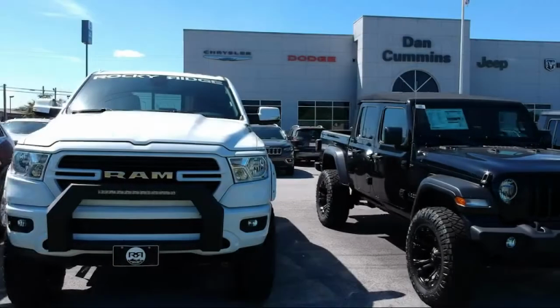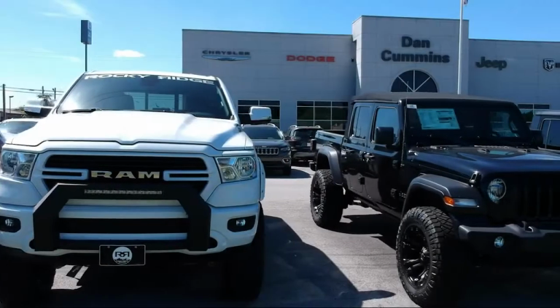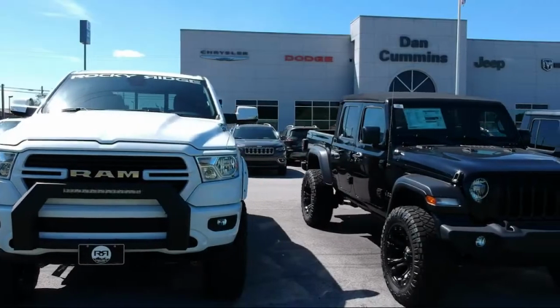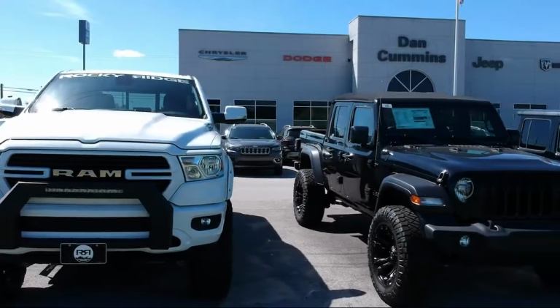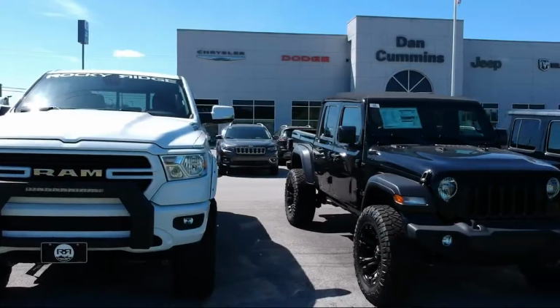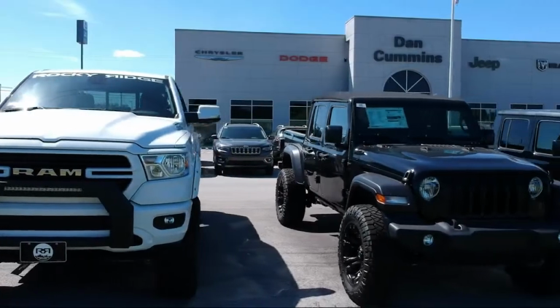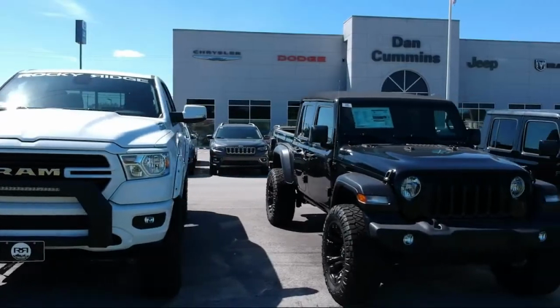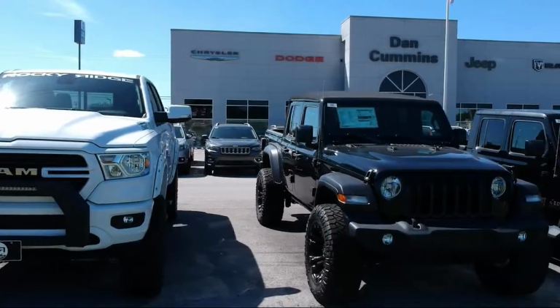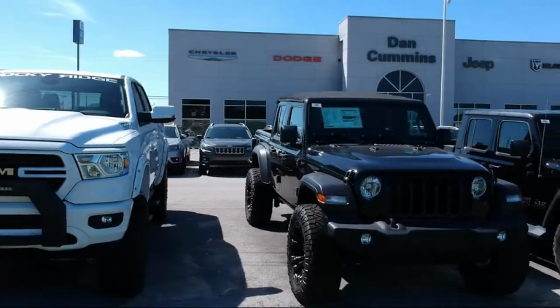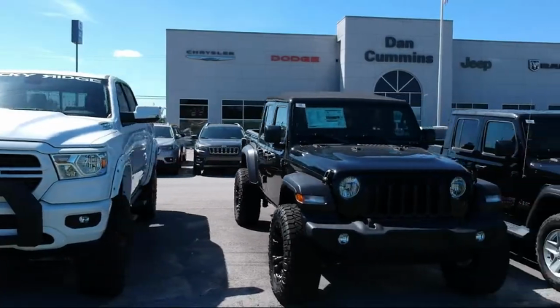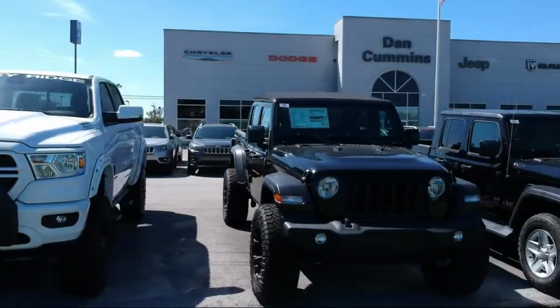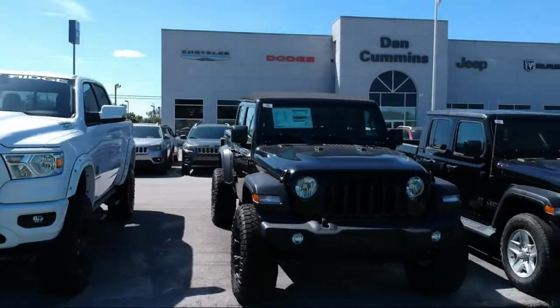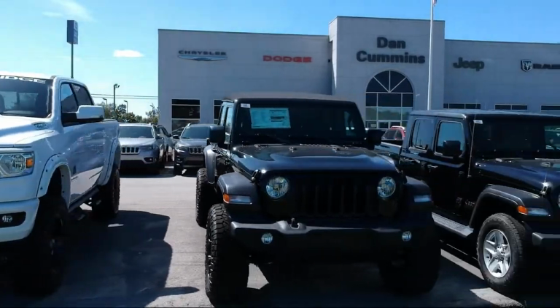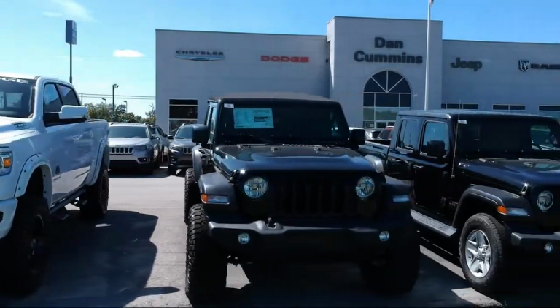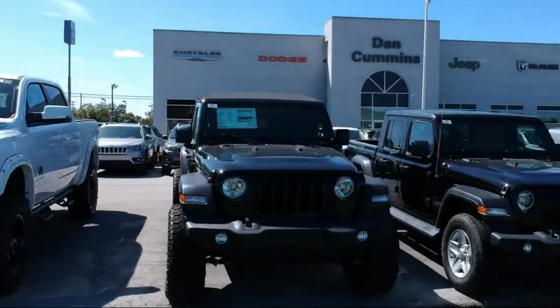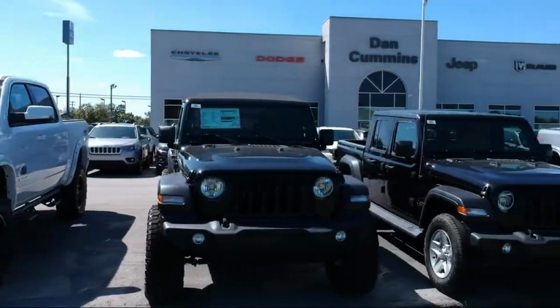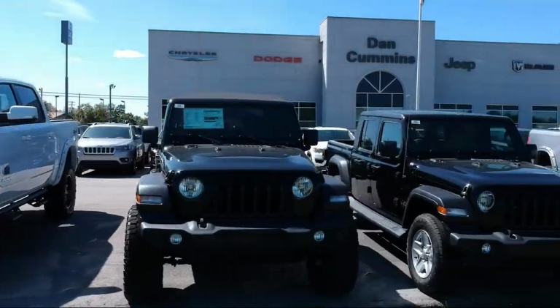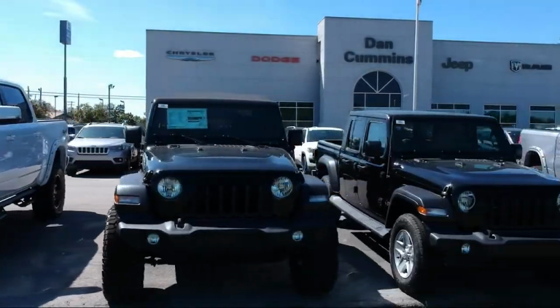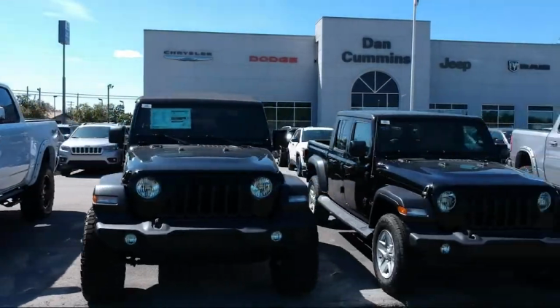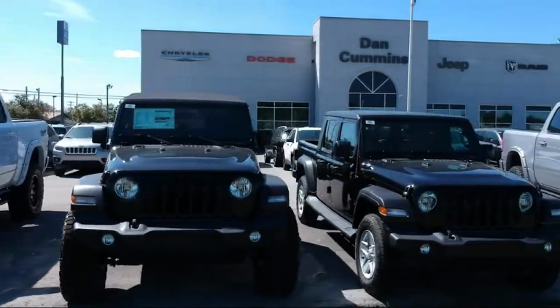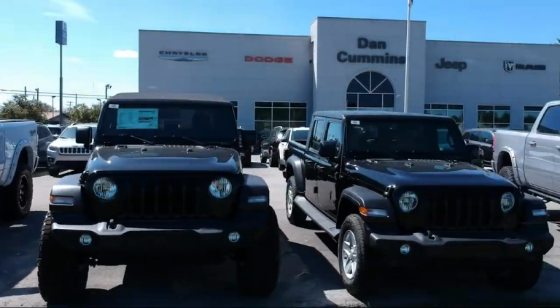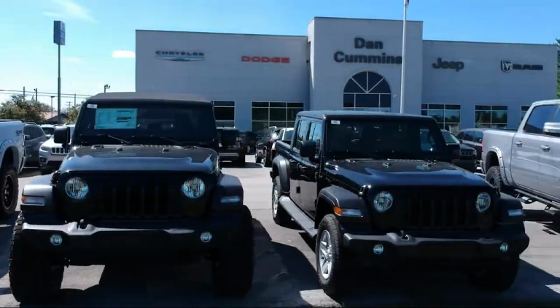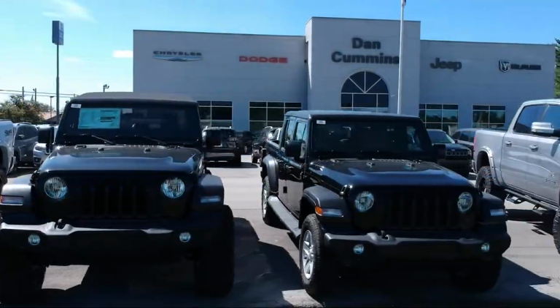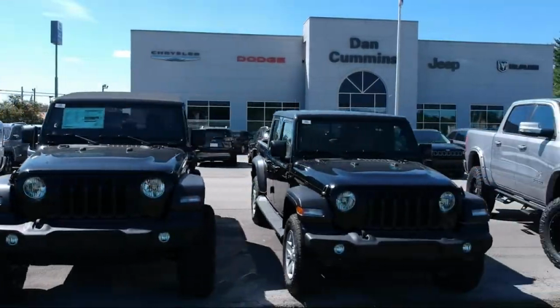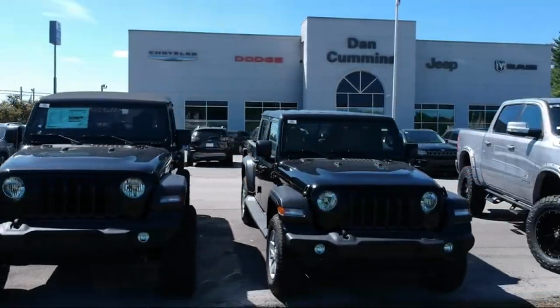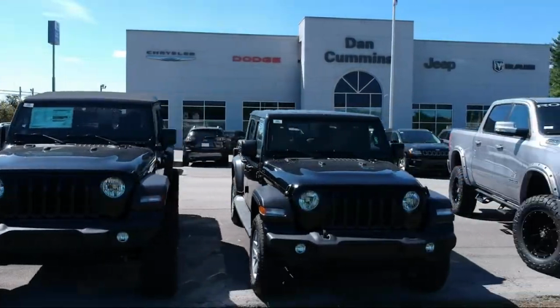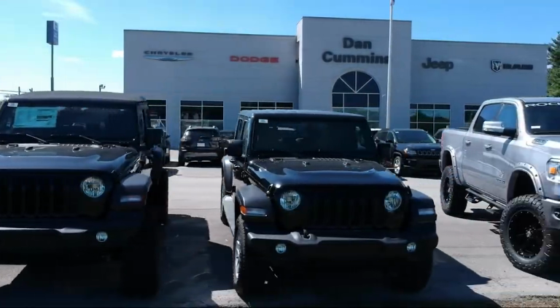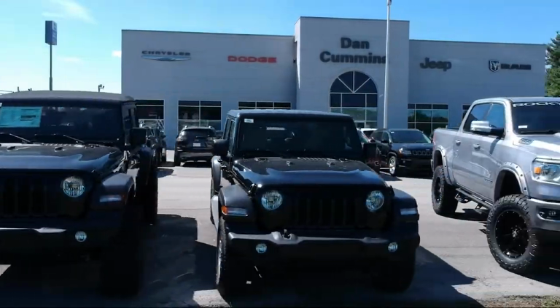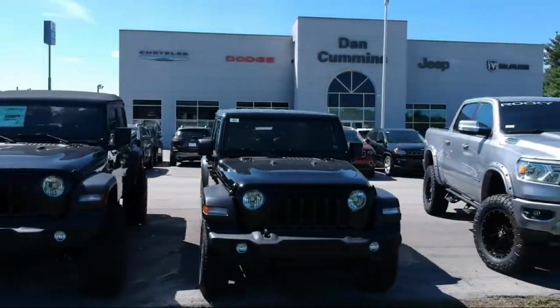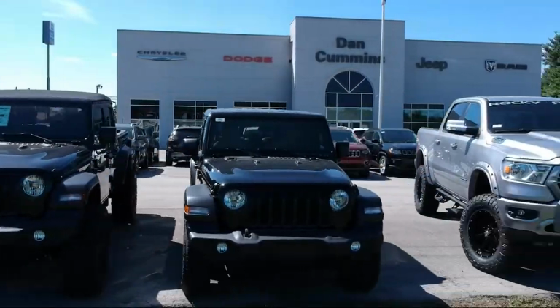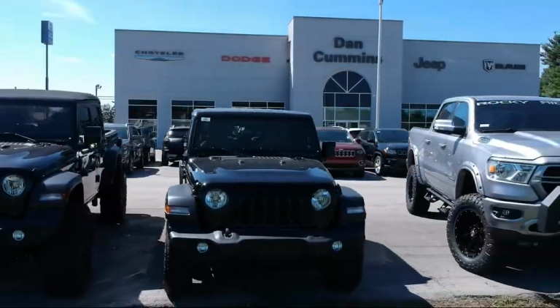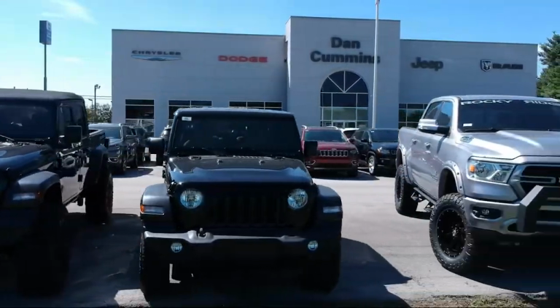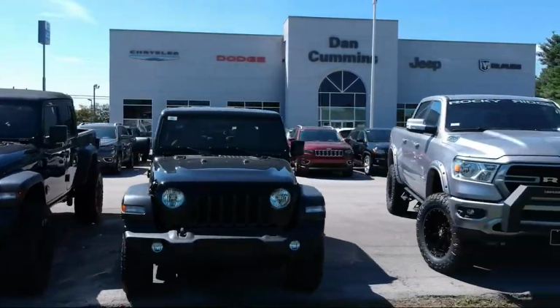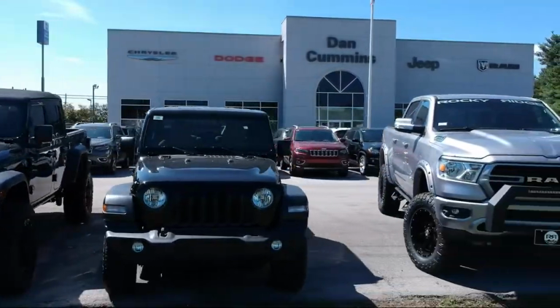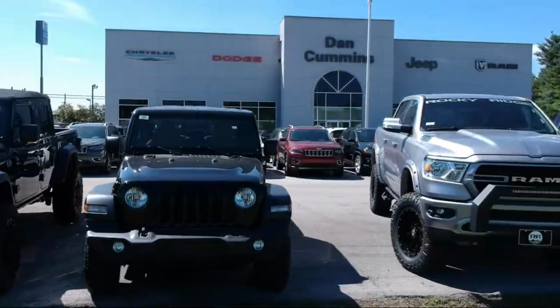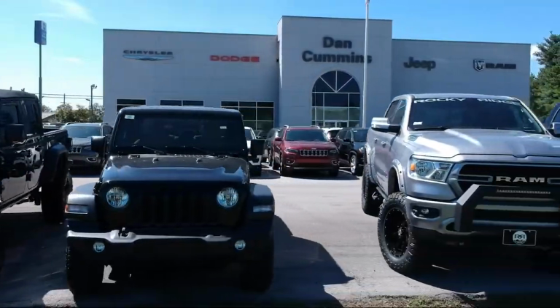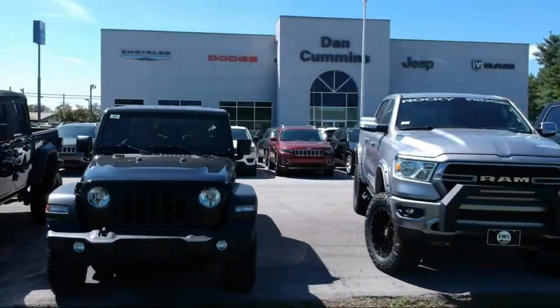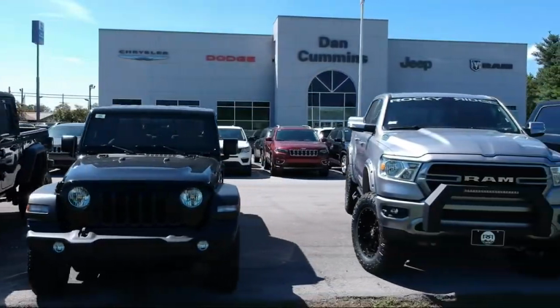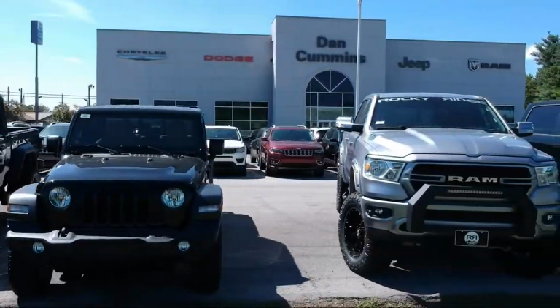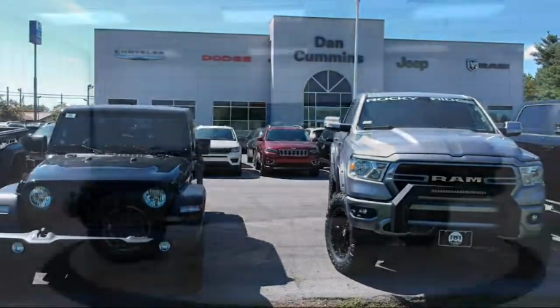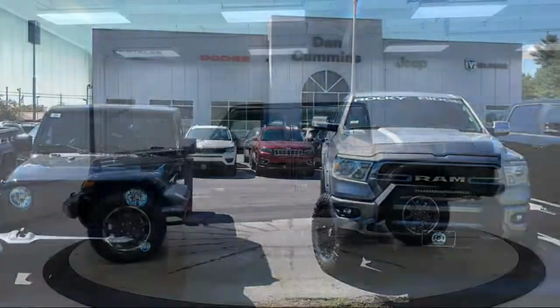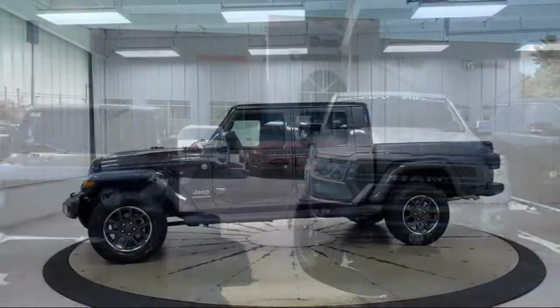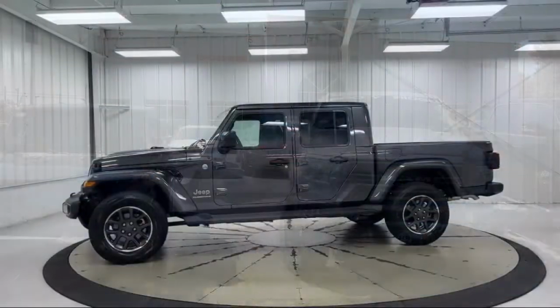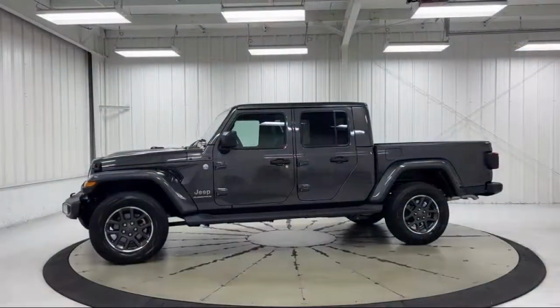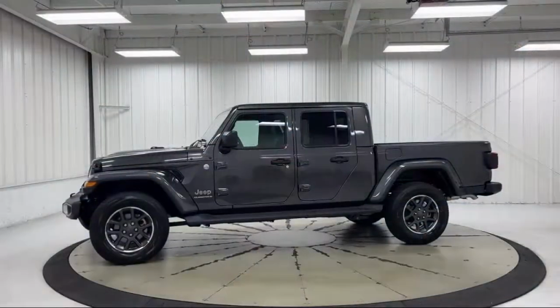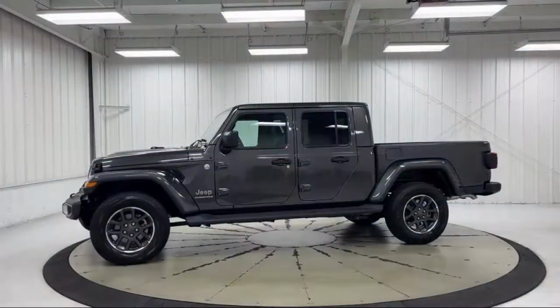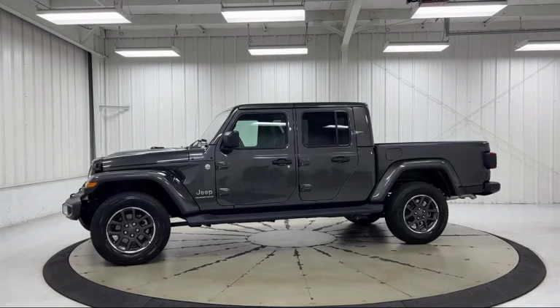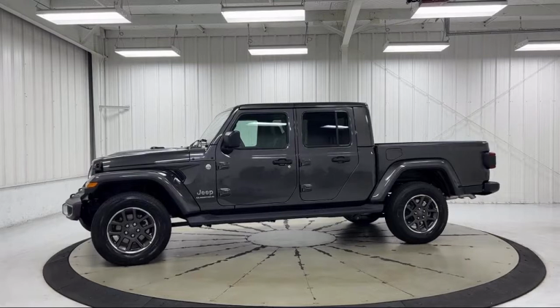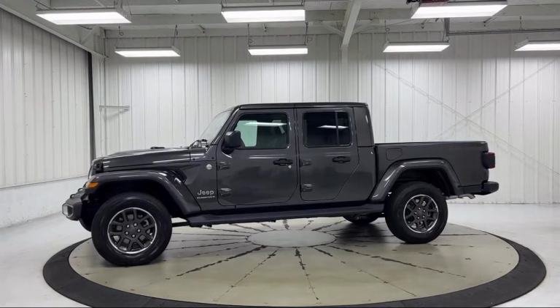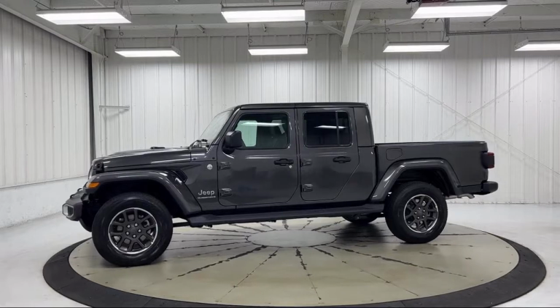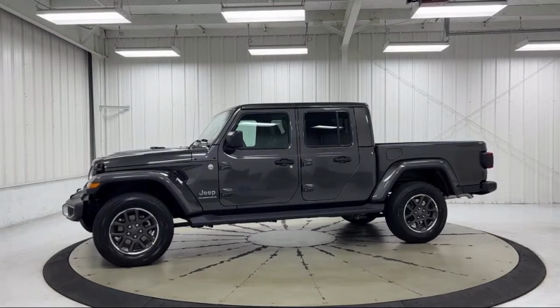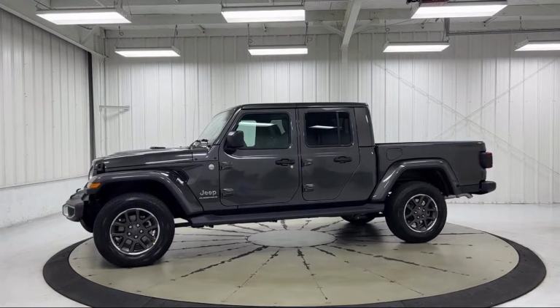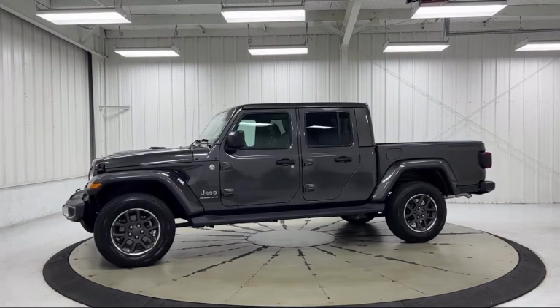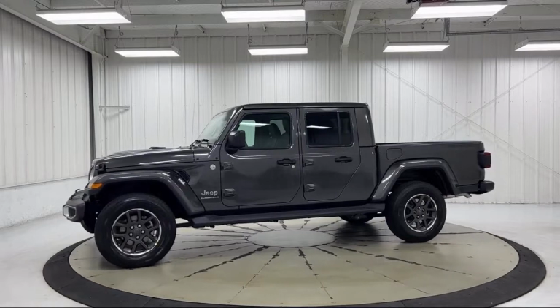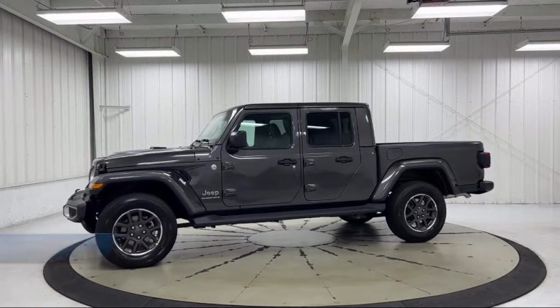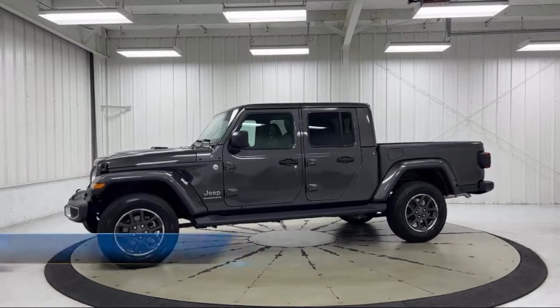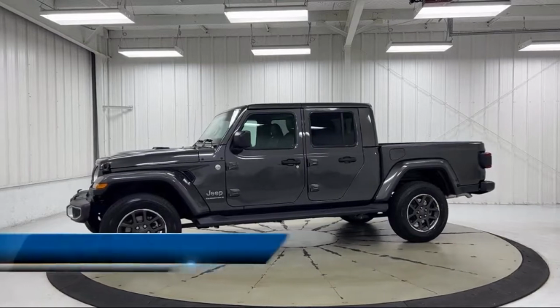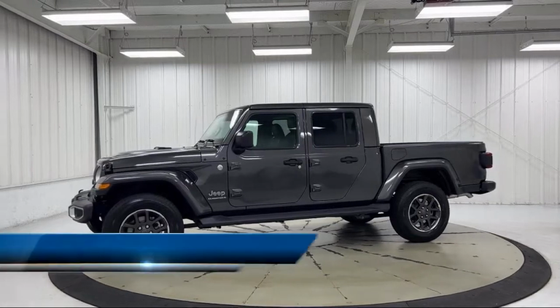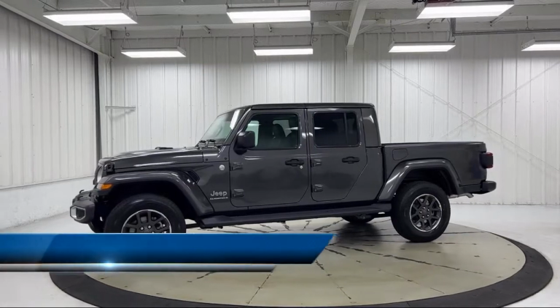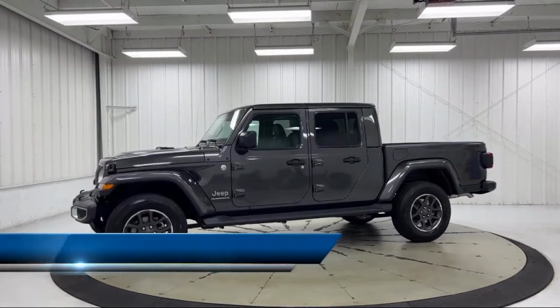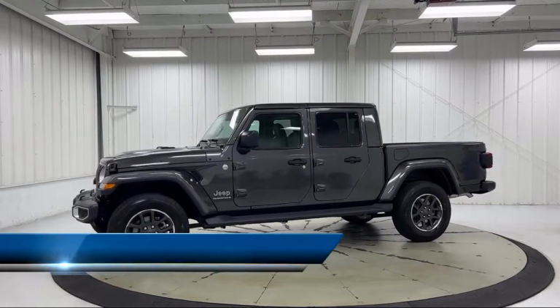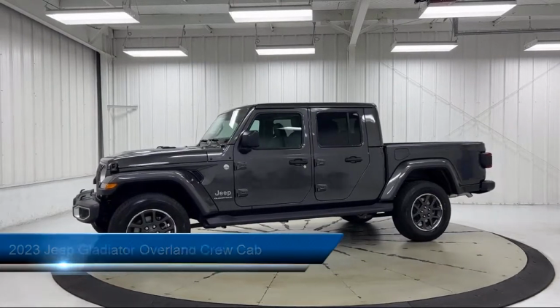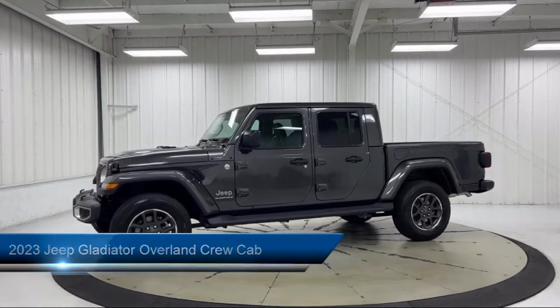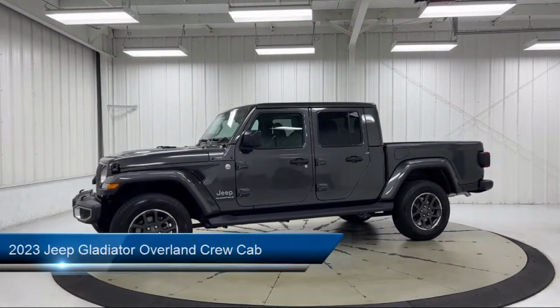Welcome to Dan Cummins Chrysler Dodge Jeep Ram of Paris. Here's a look at one of our many great vehicles for sale.